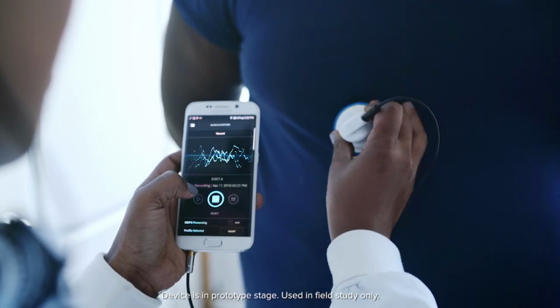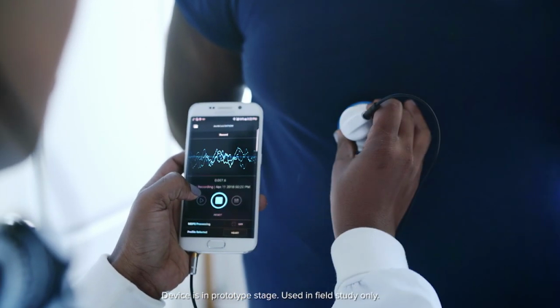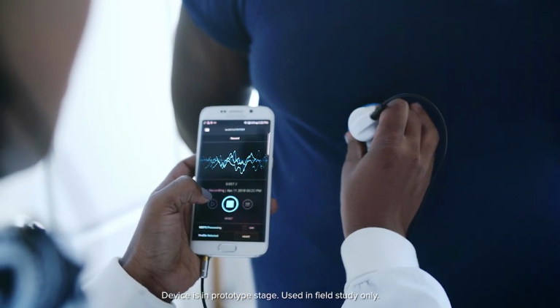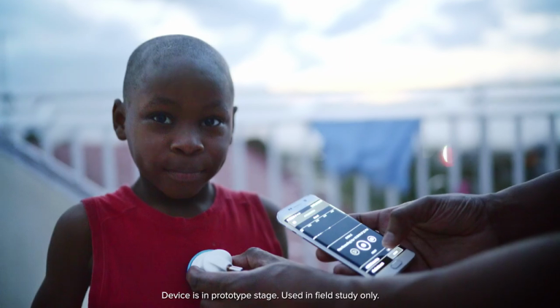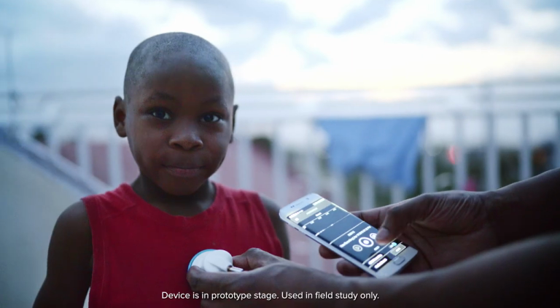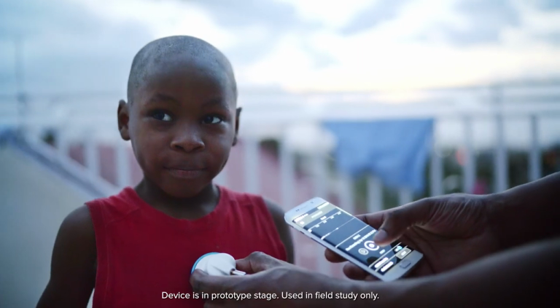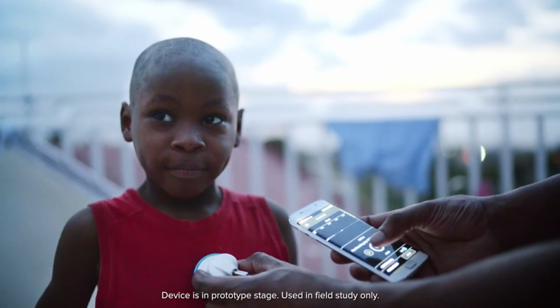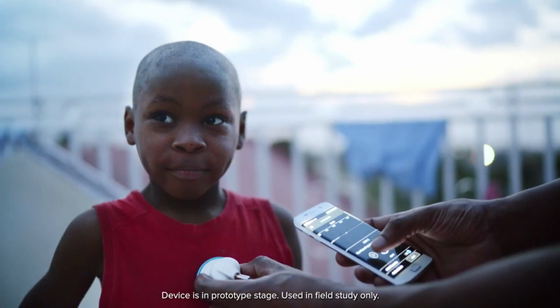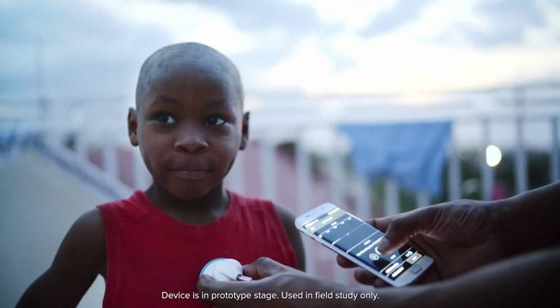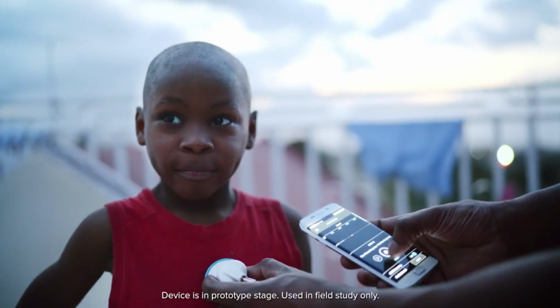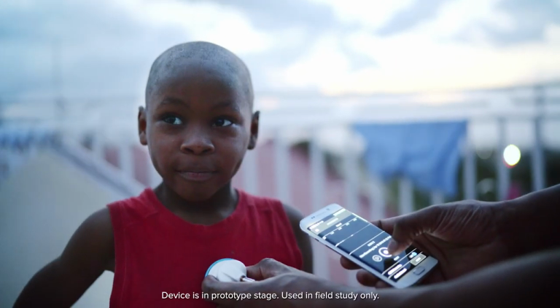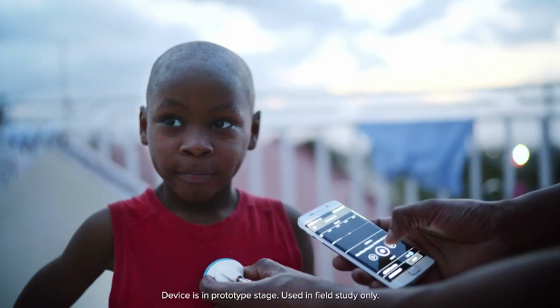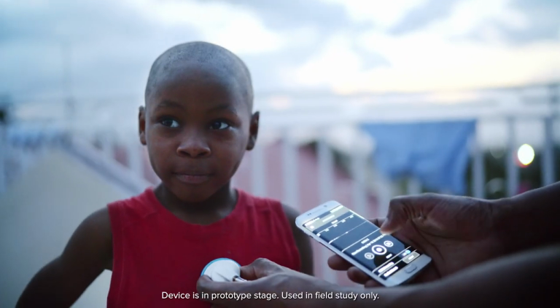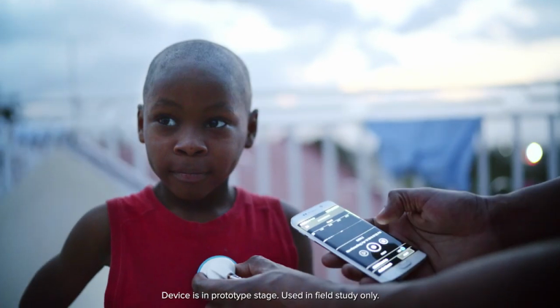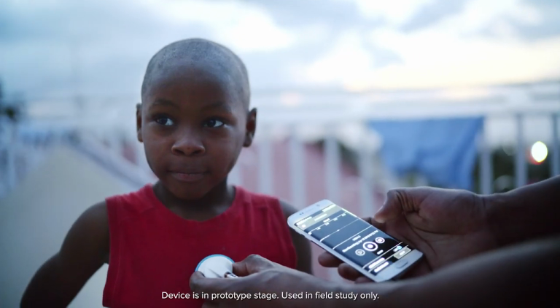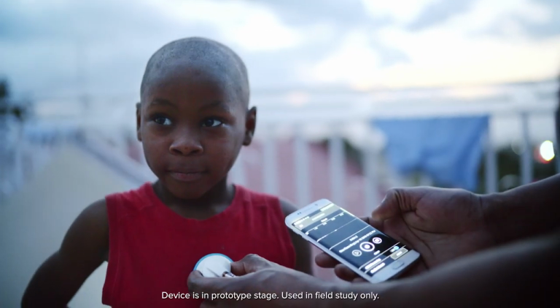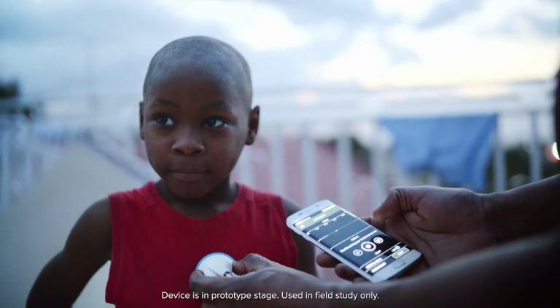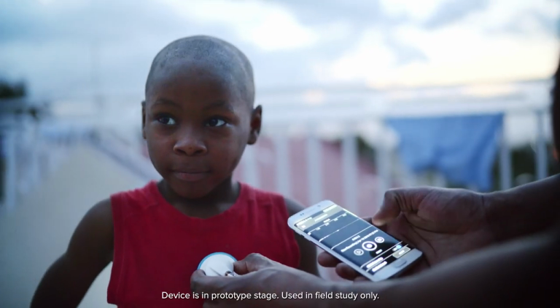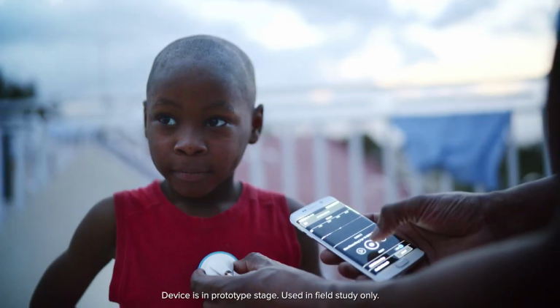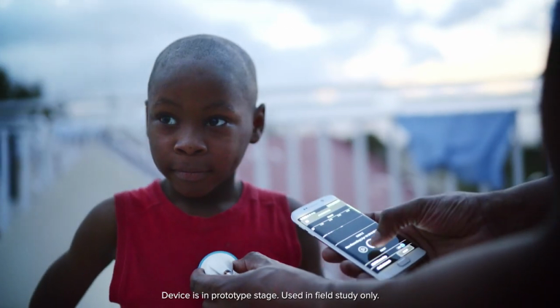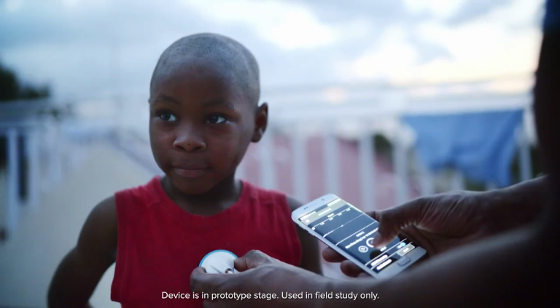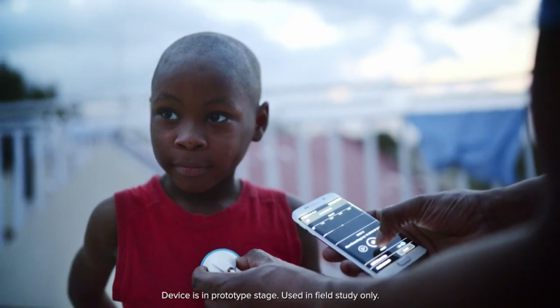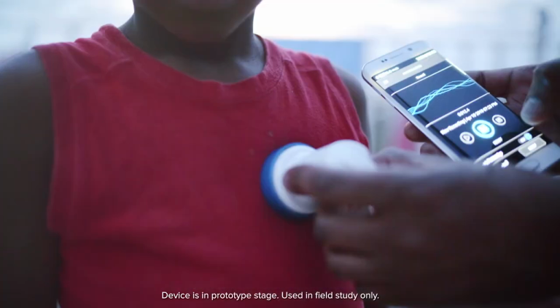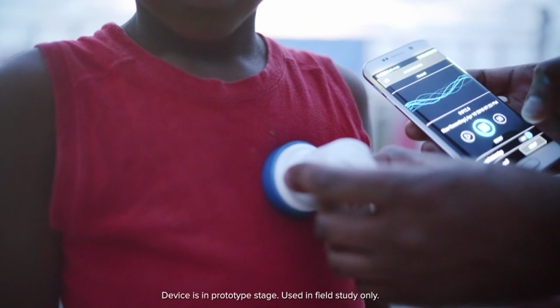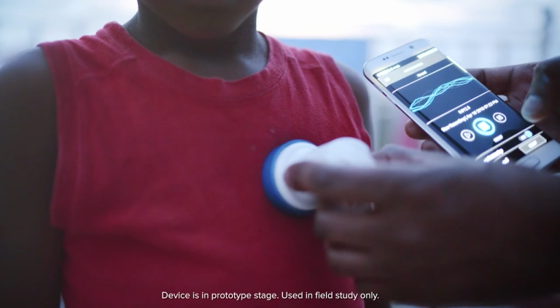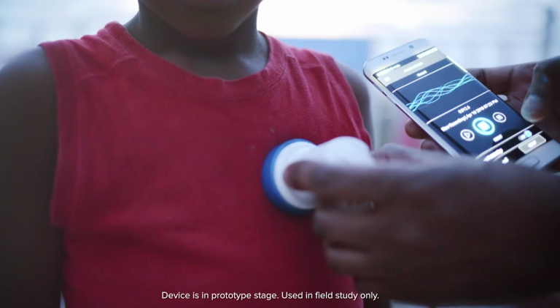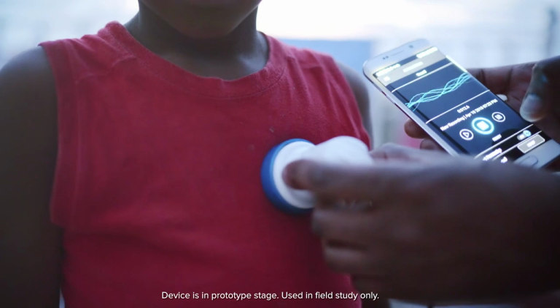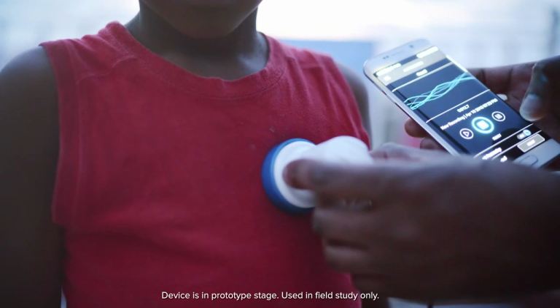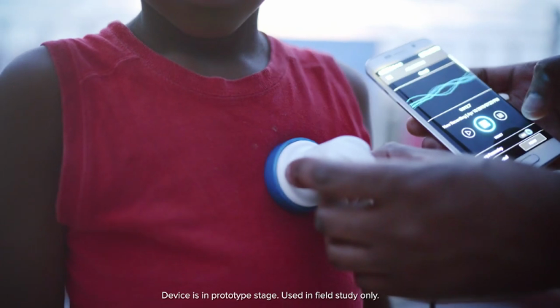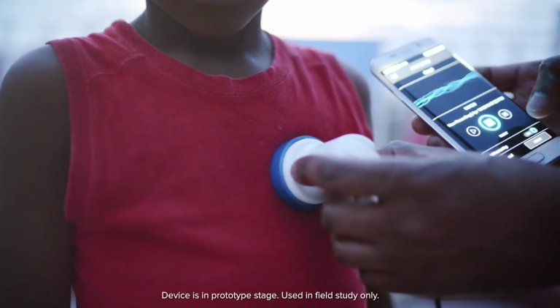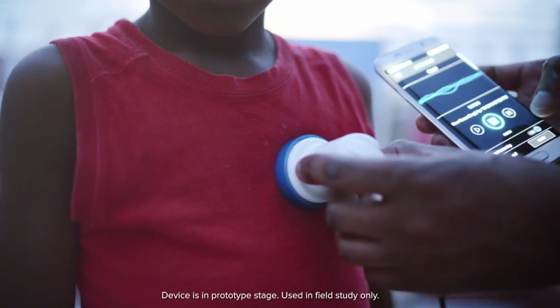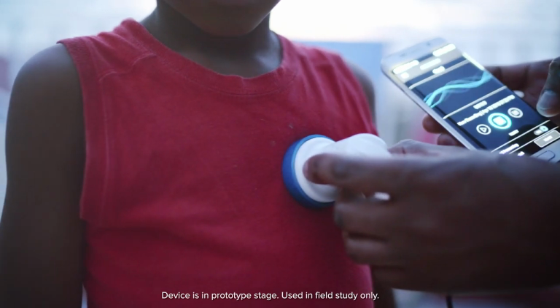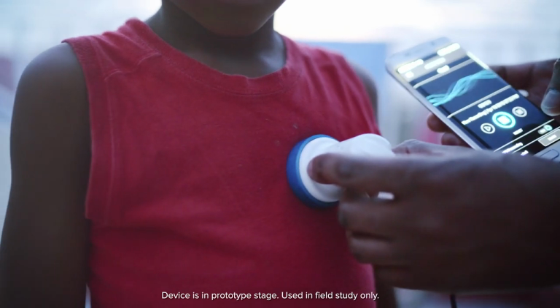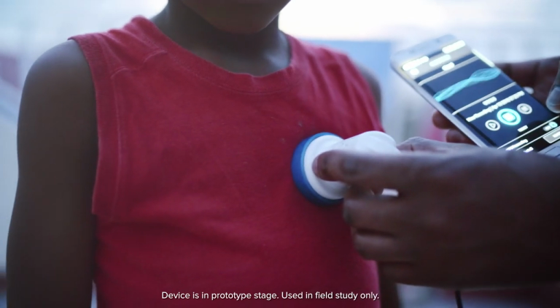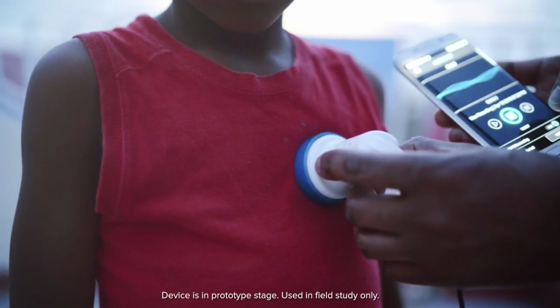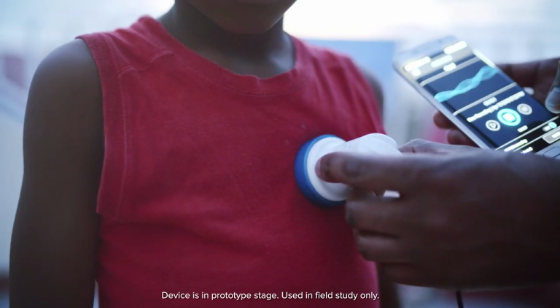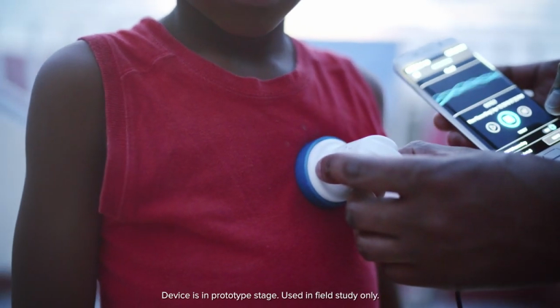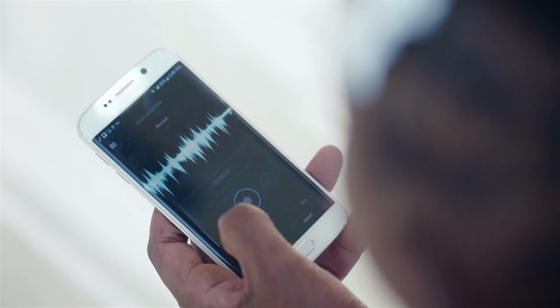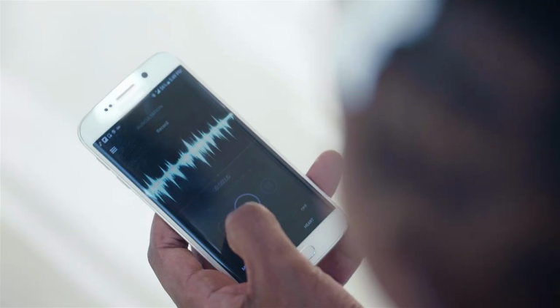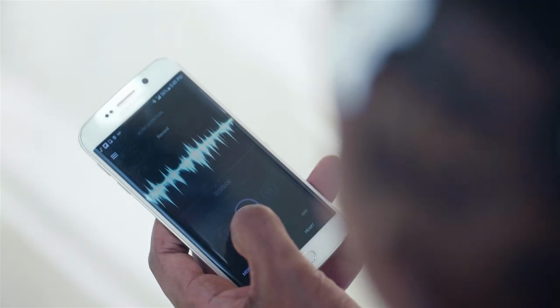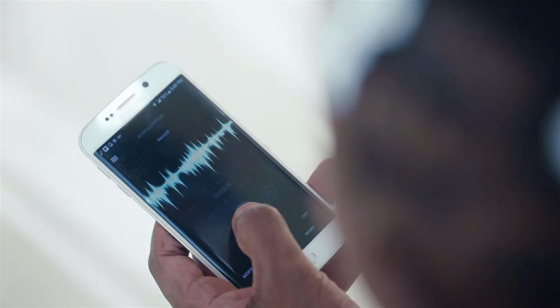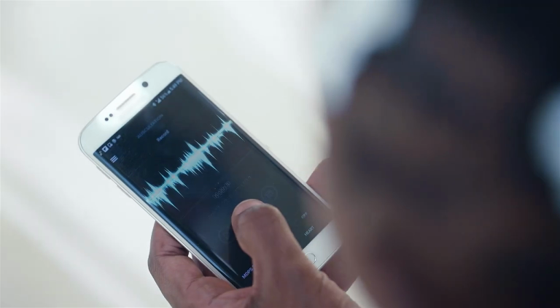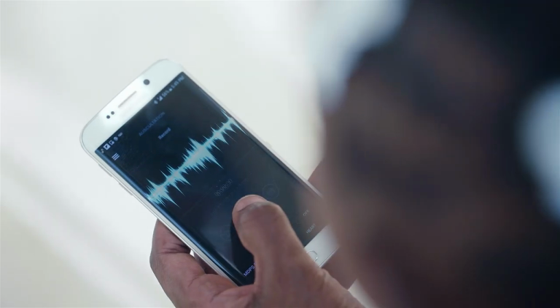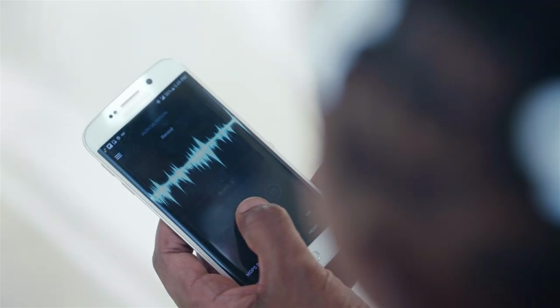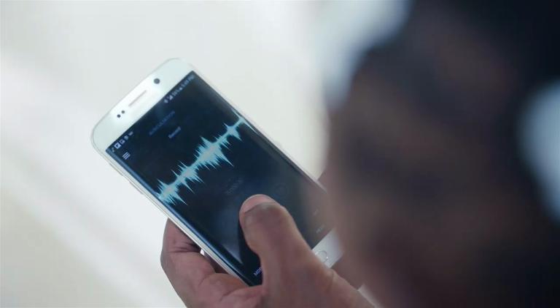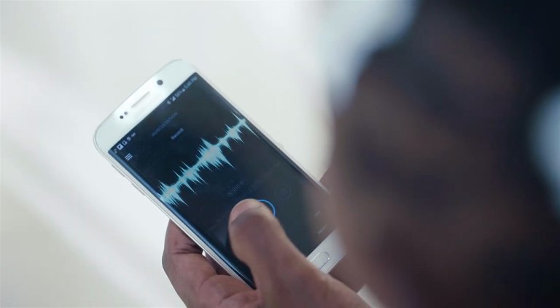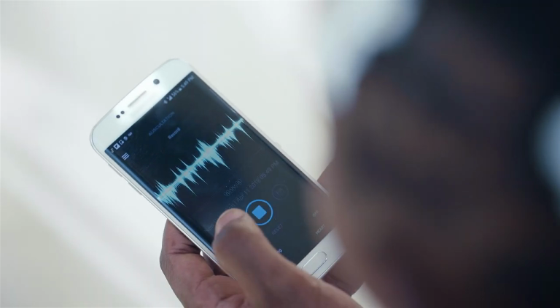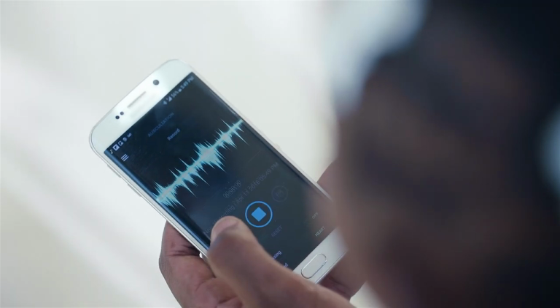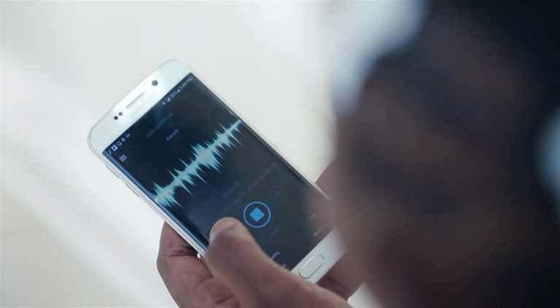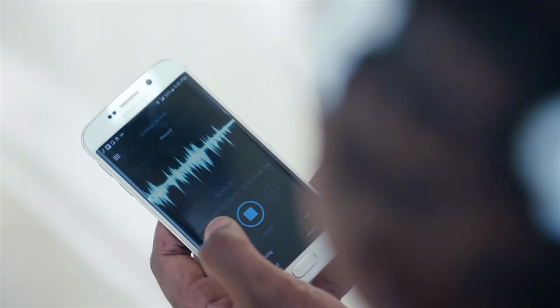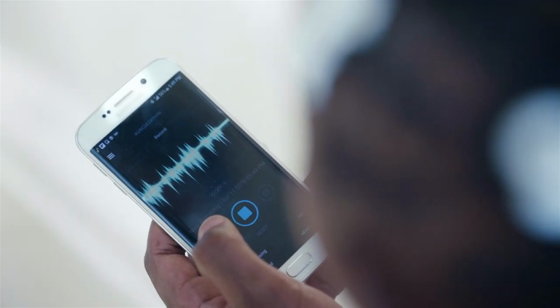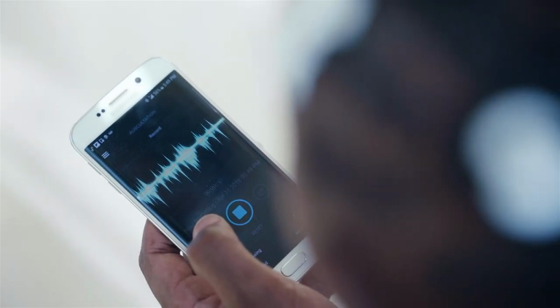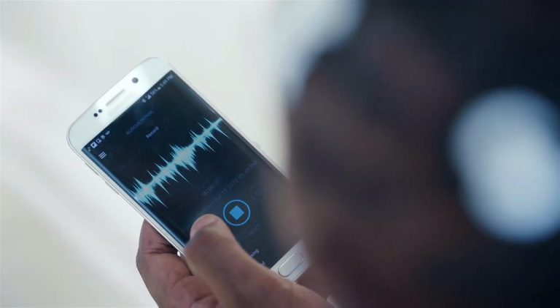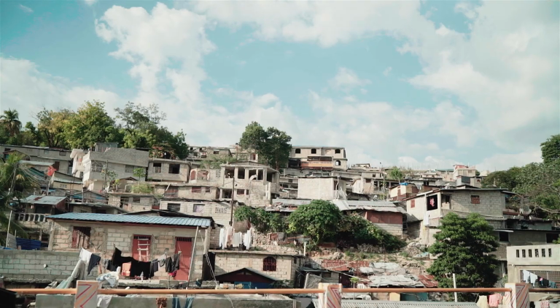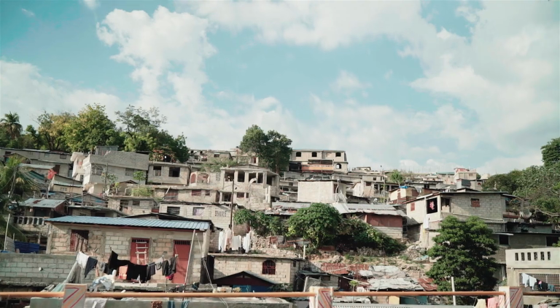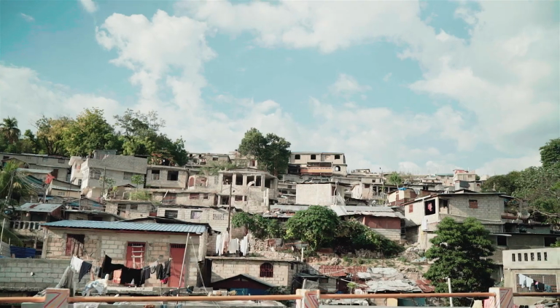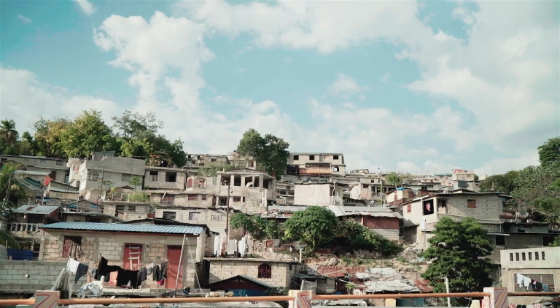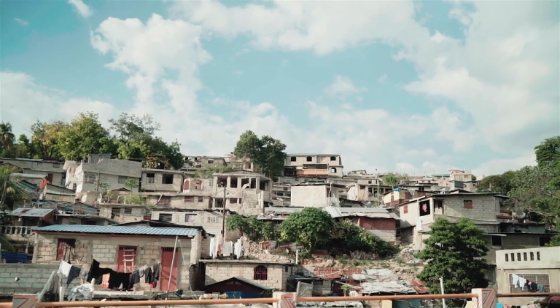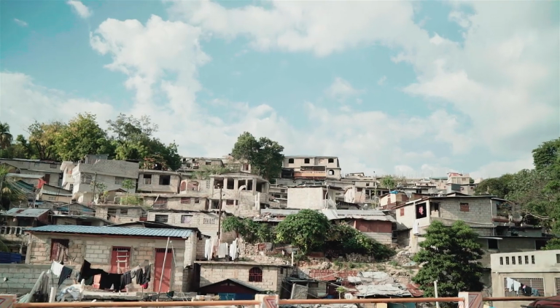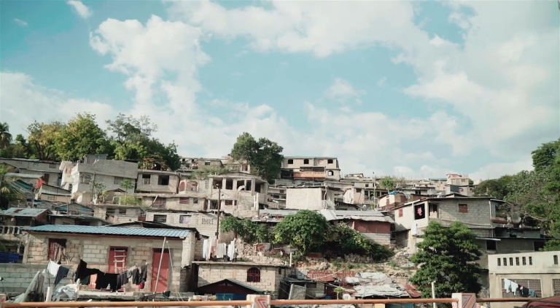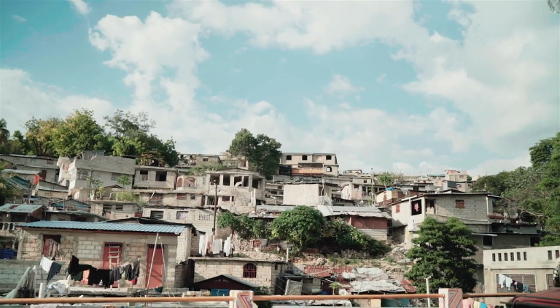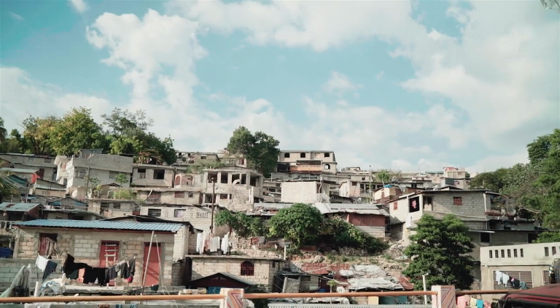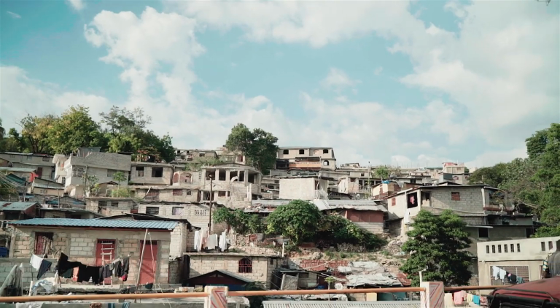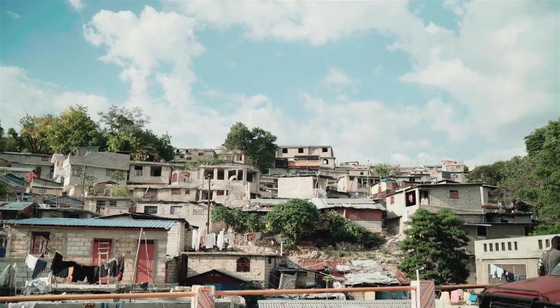To evaluate the potential impact of this affordable telemedicine solution, we took the ARIA to Haiti, where access to a cardiologist is limited.